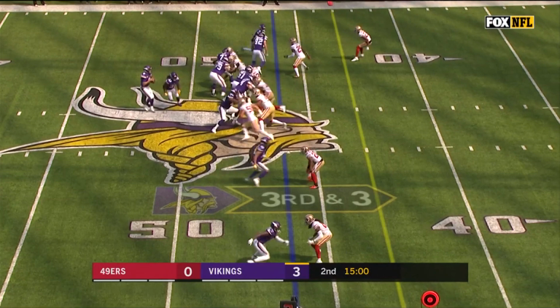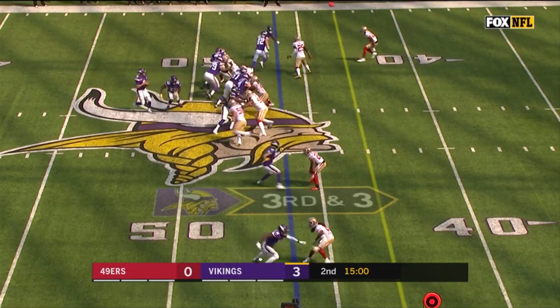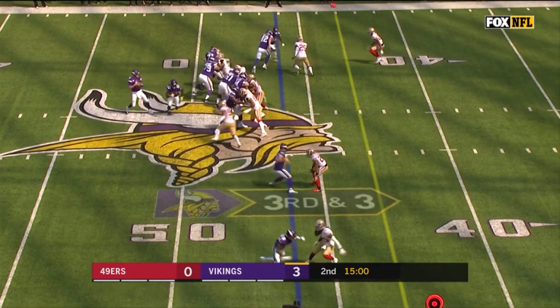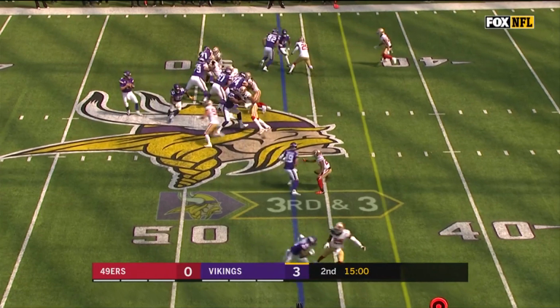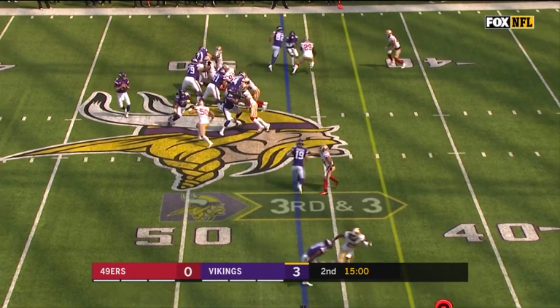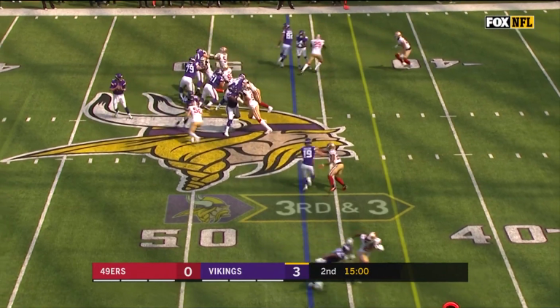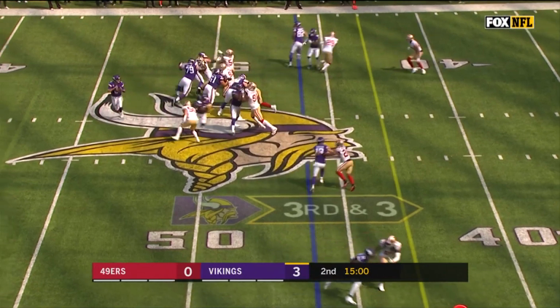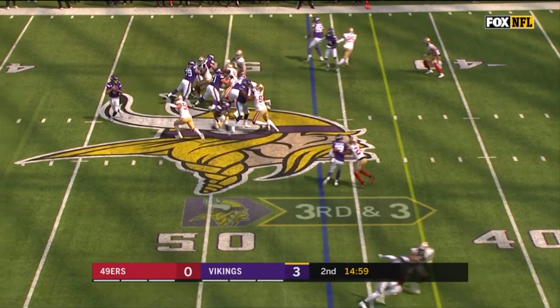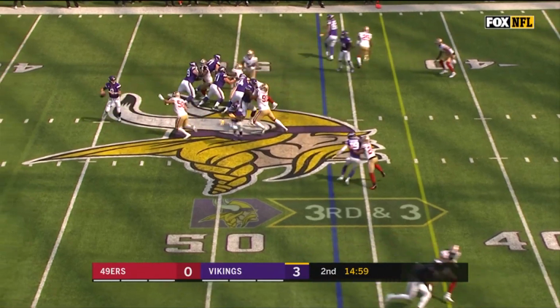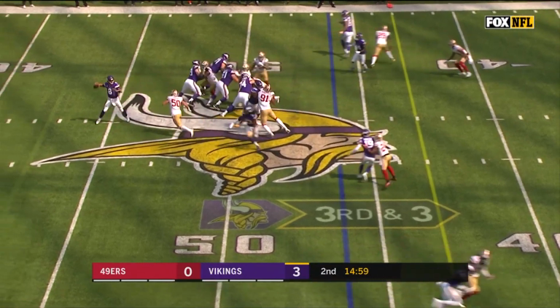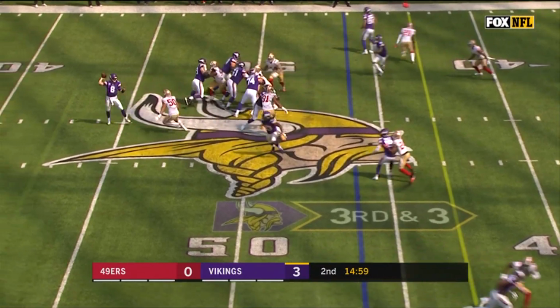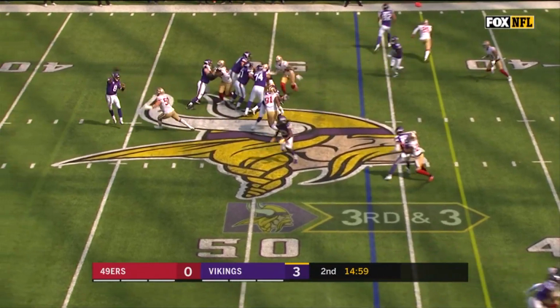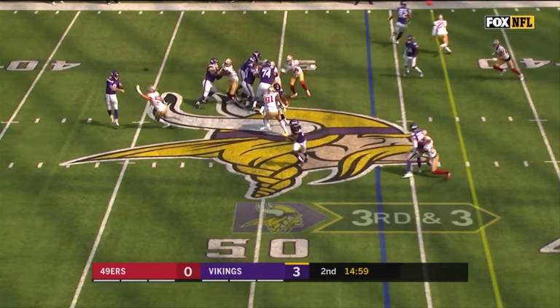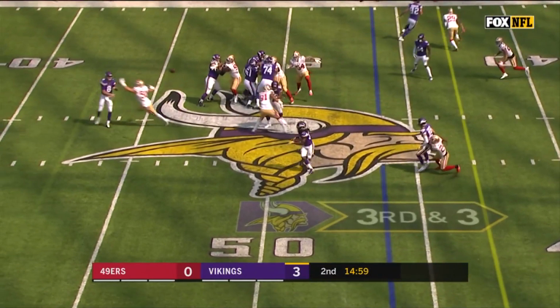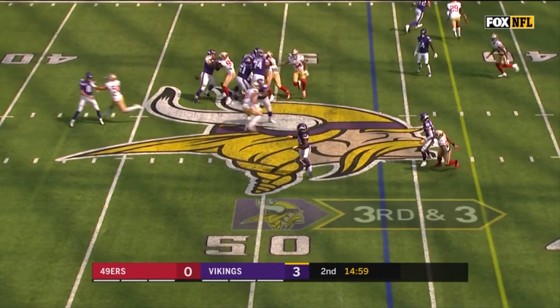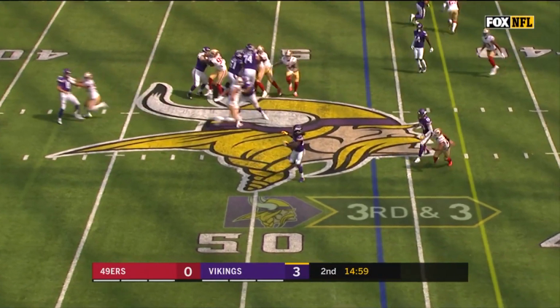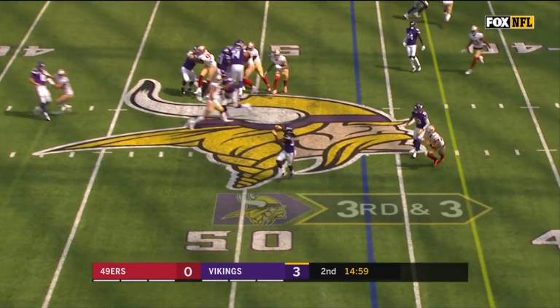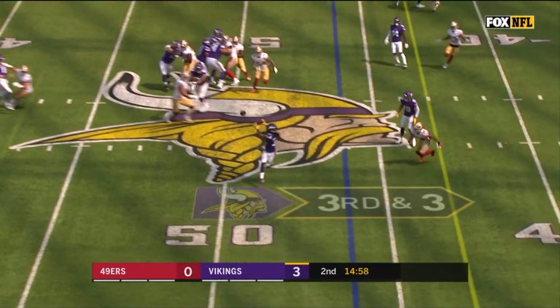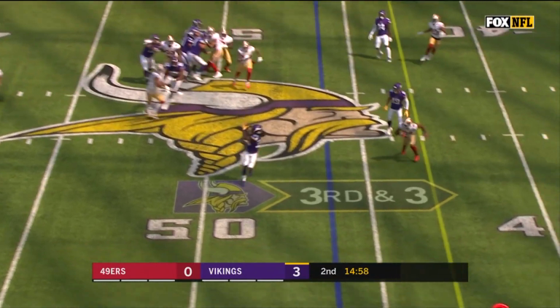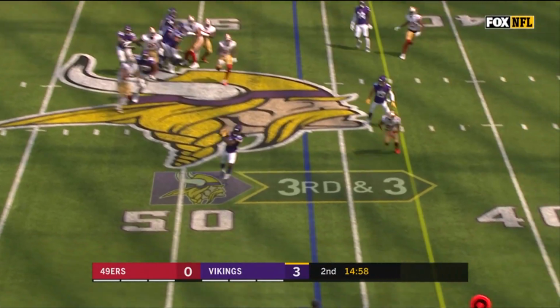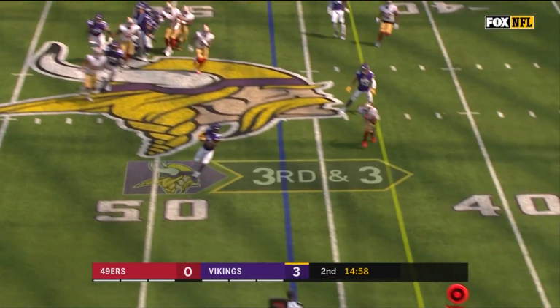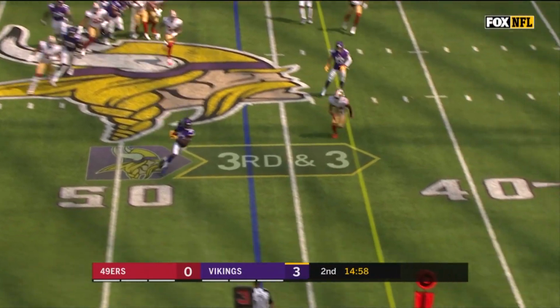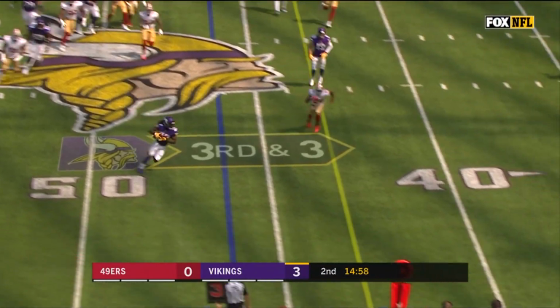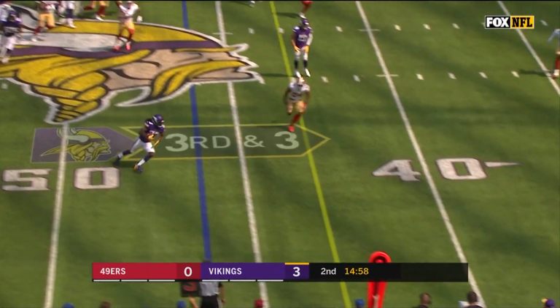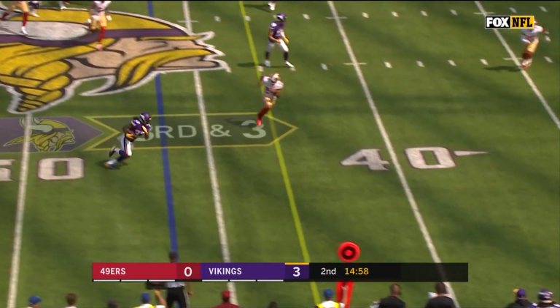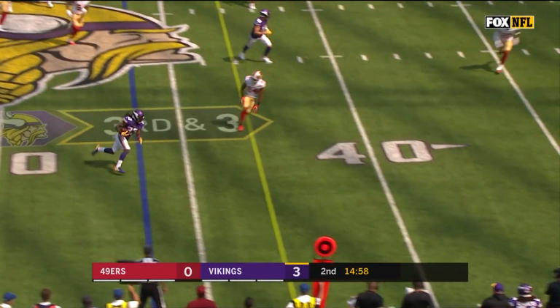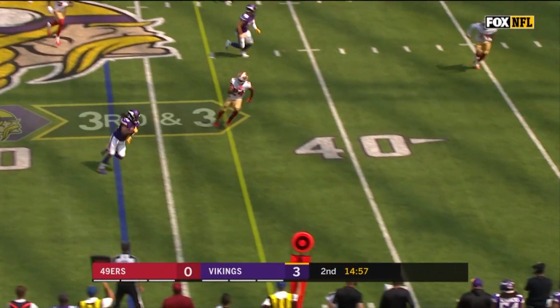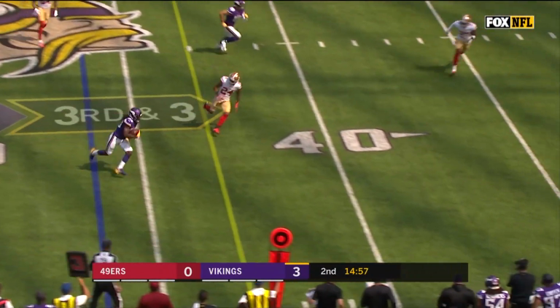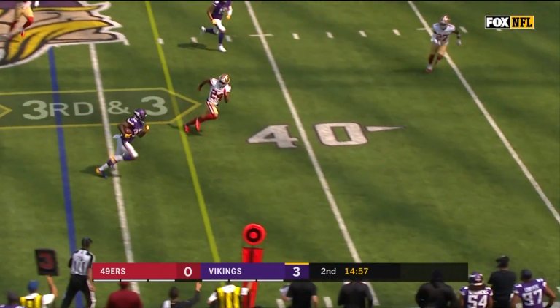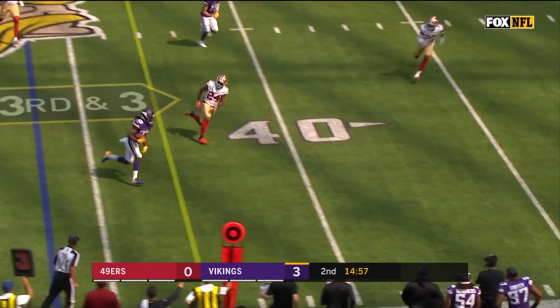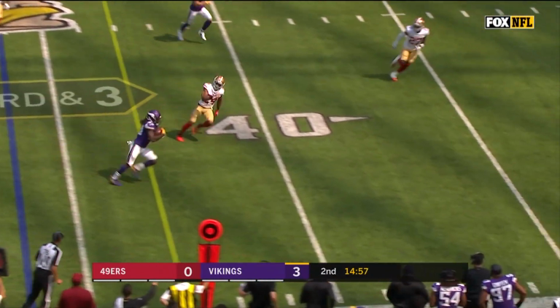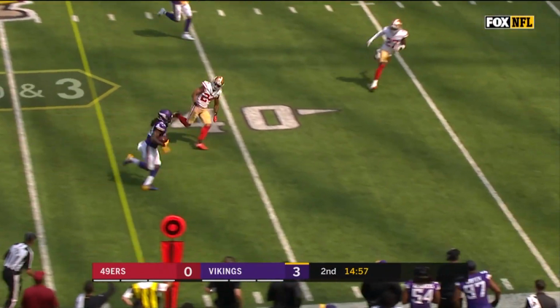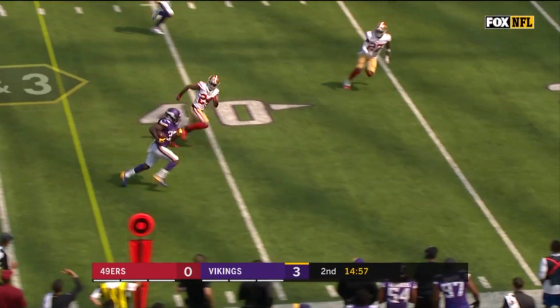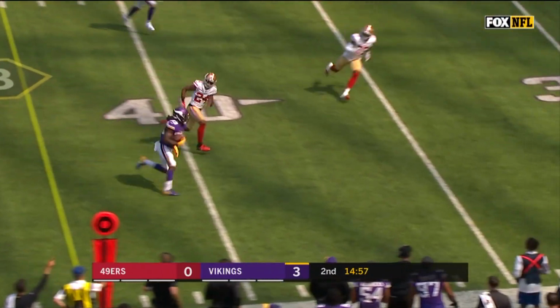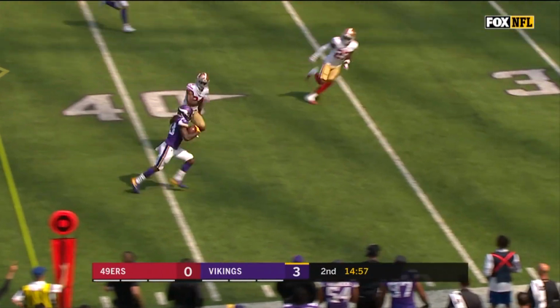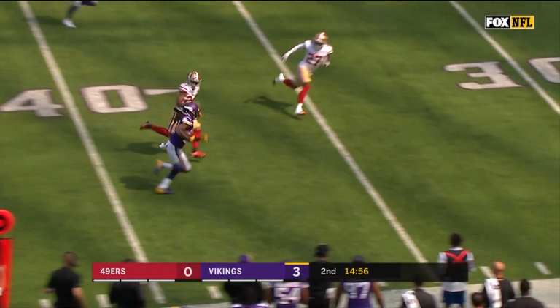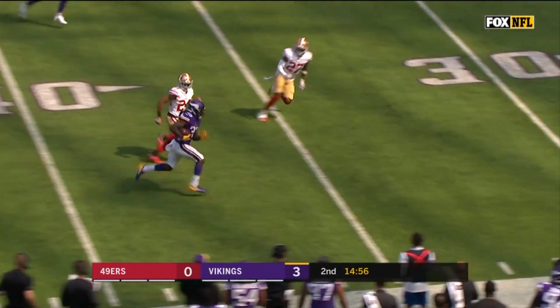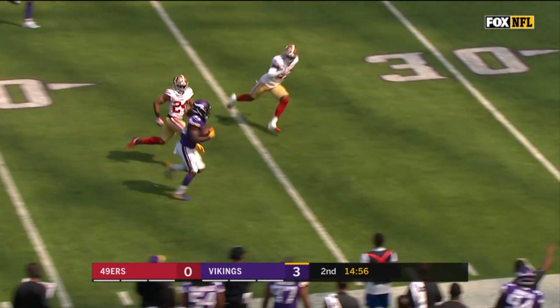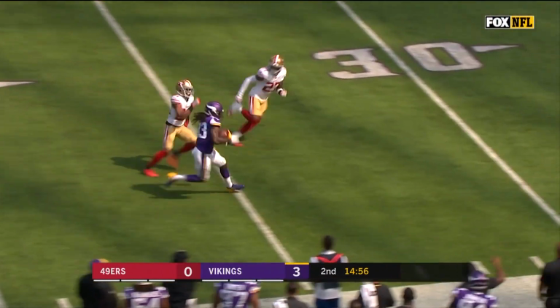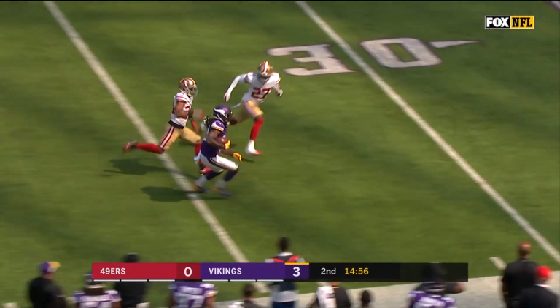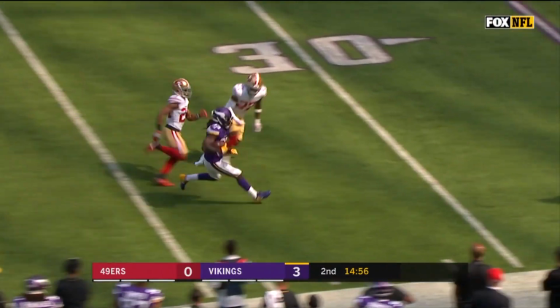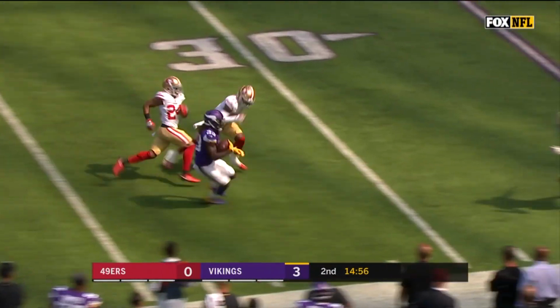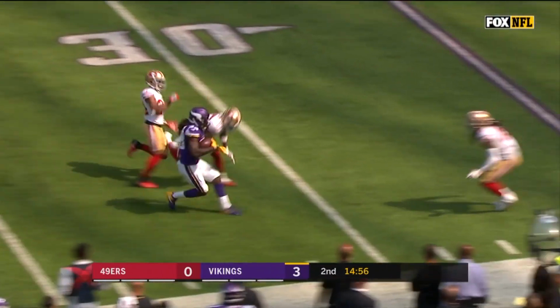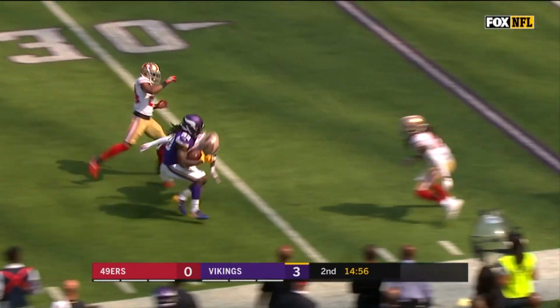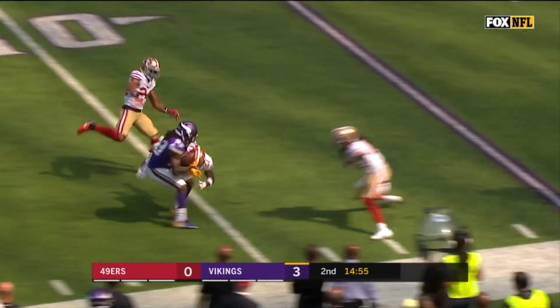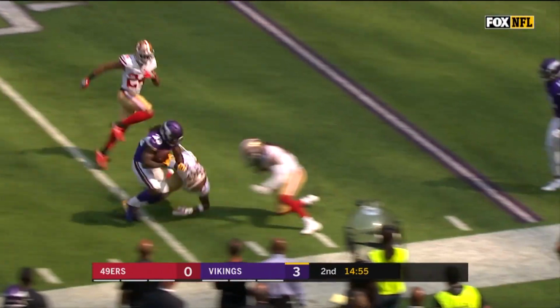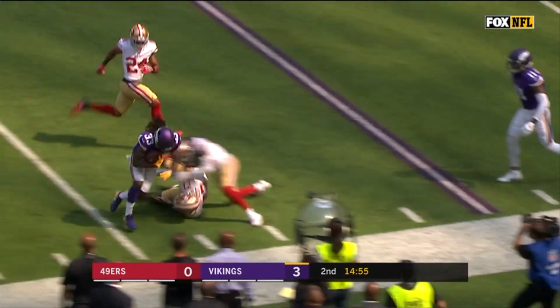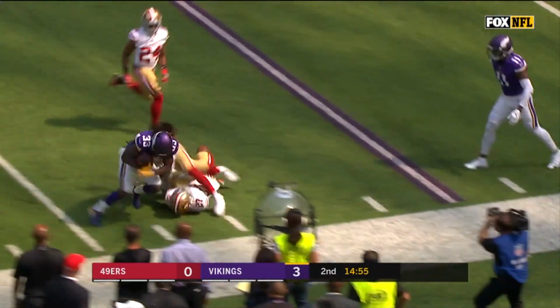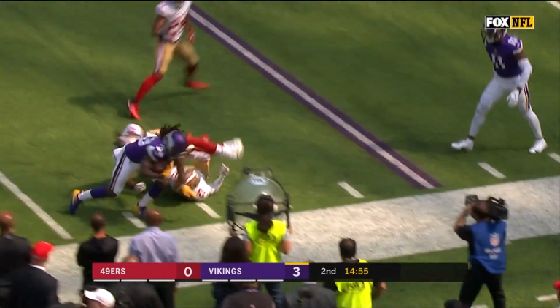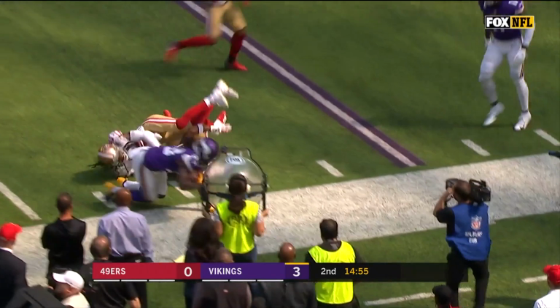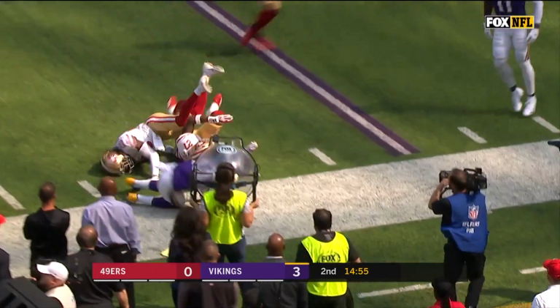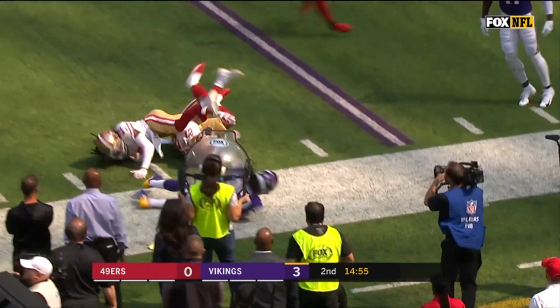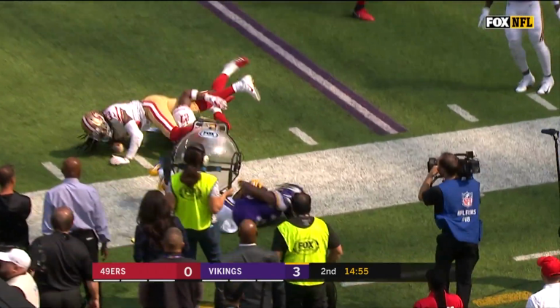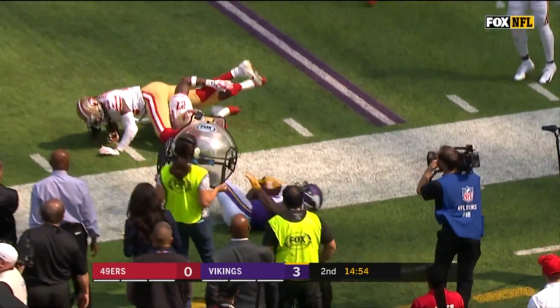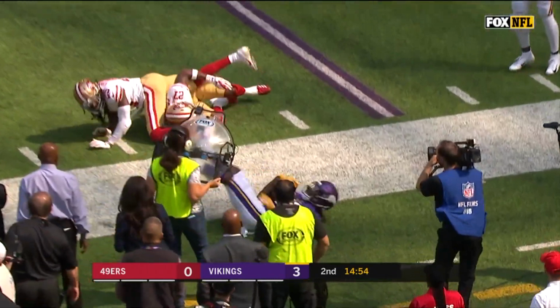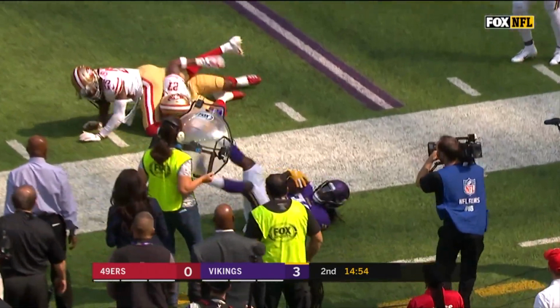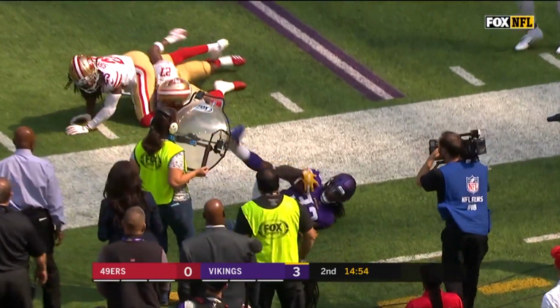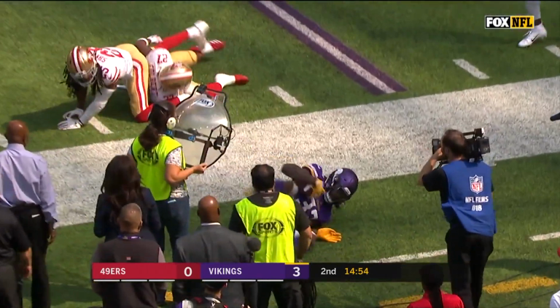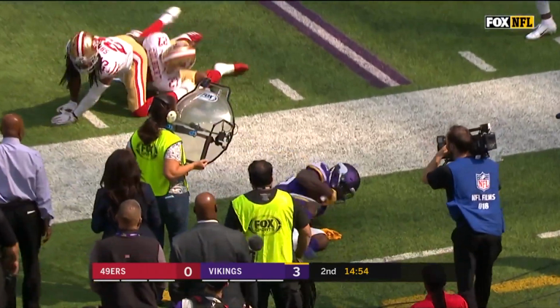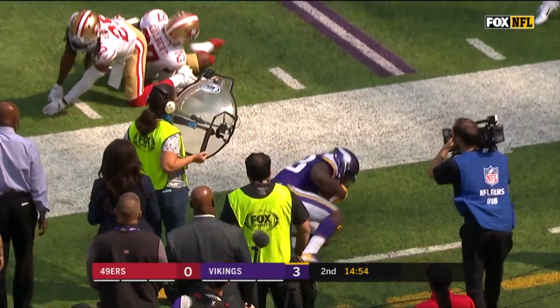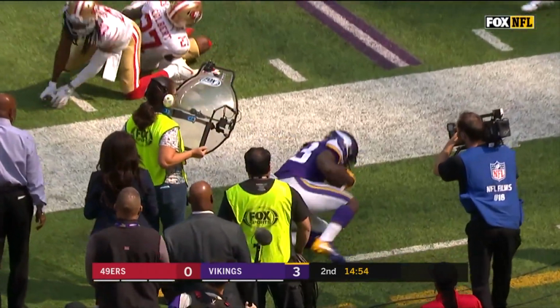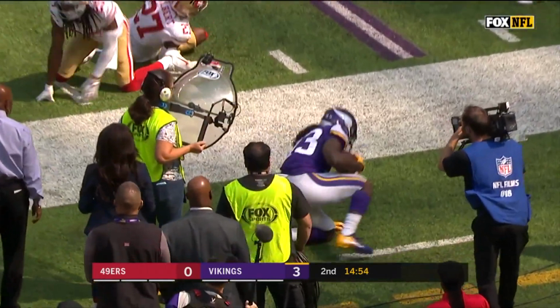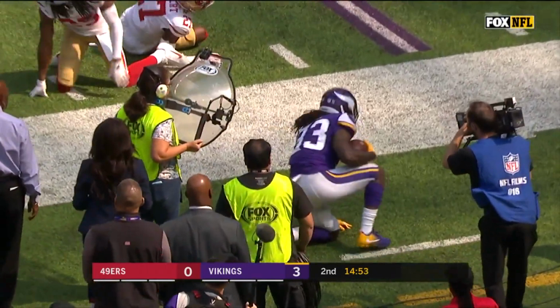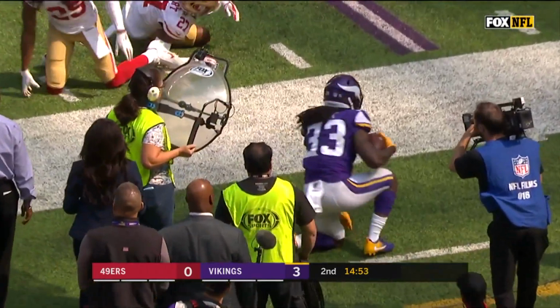Blitz coming. Cousins just going to dump it off. Wide open is Cook. Room to run inside the 30.